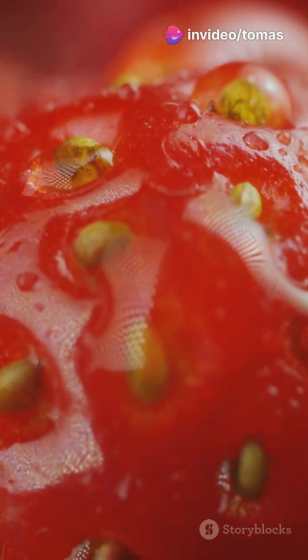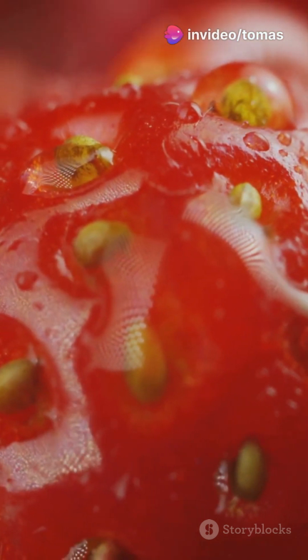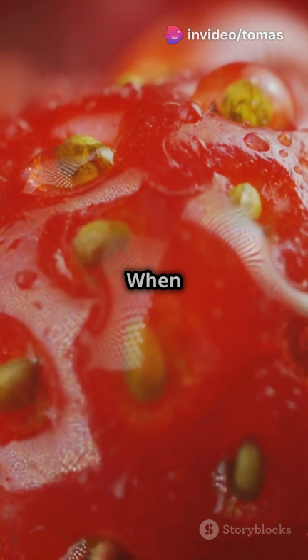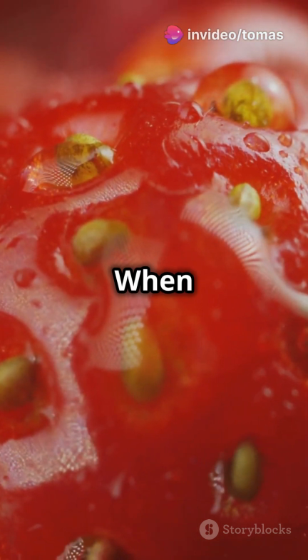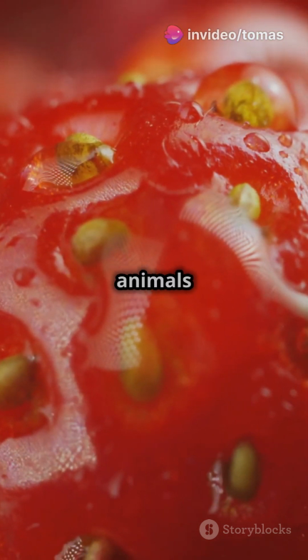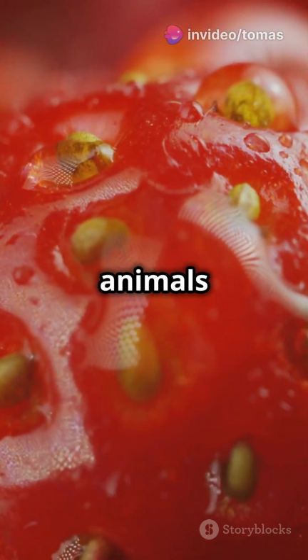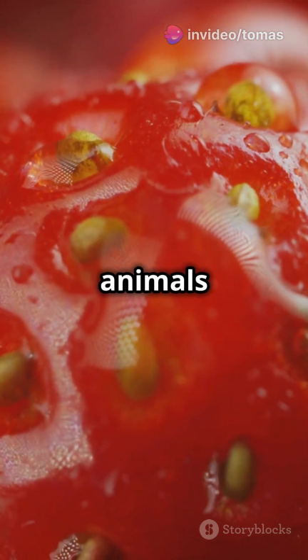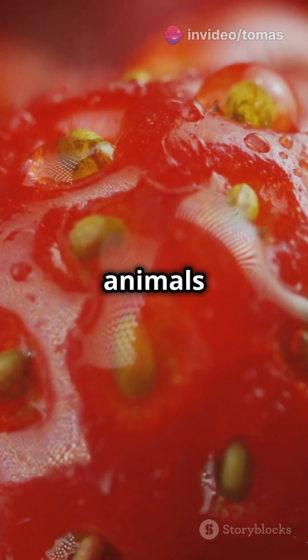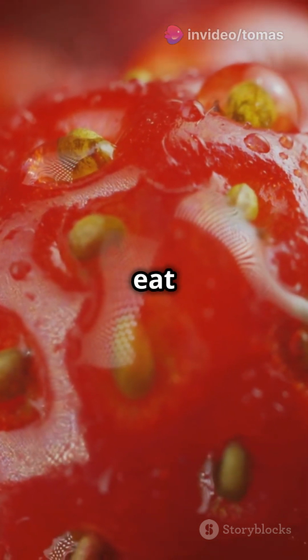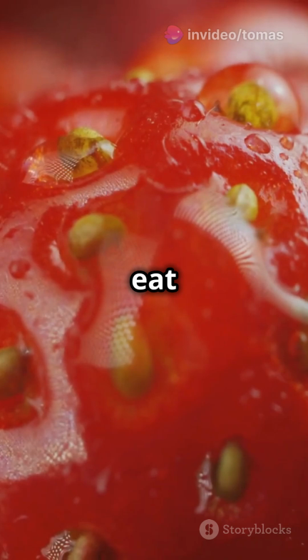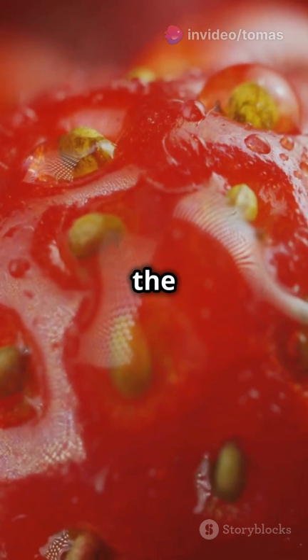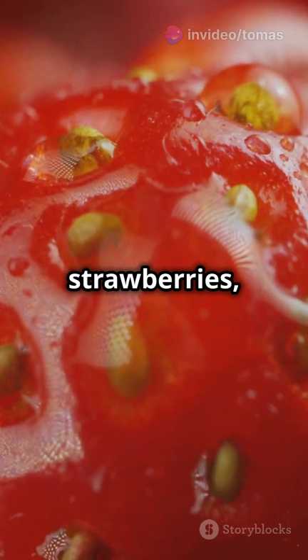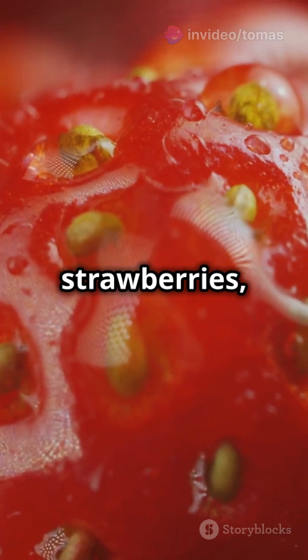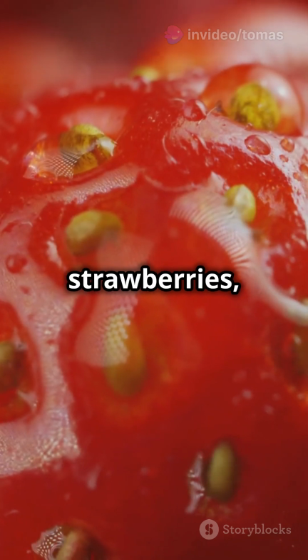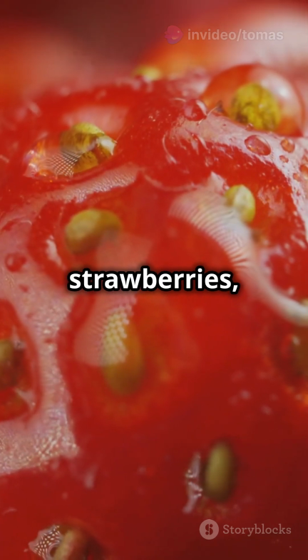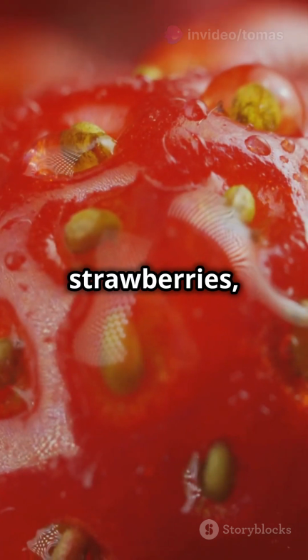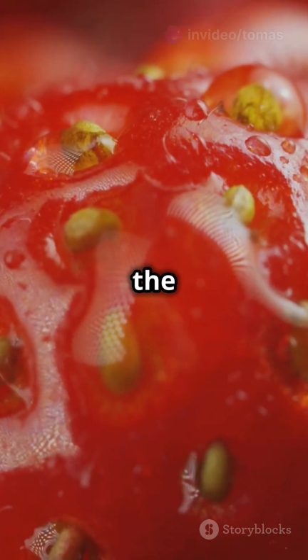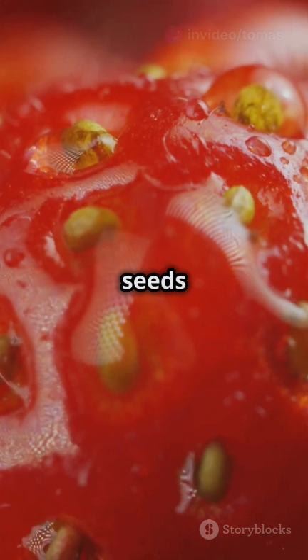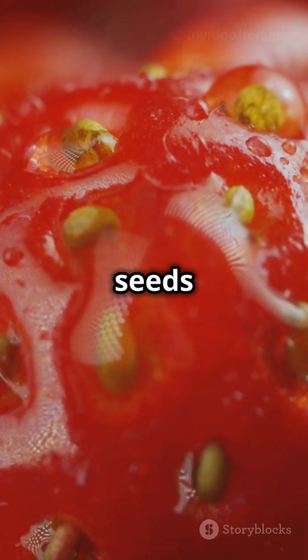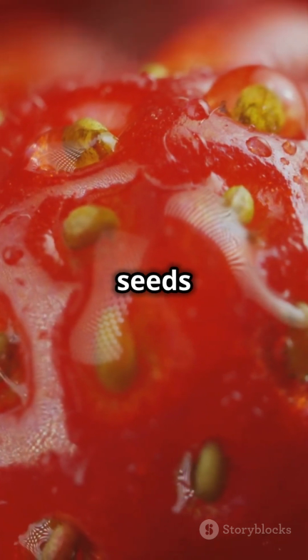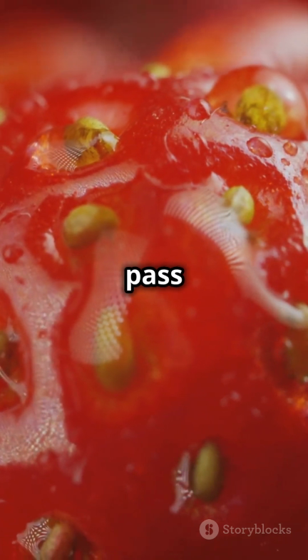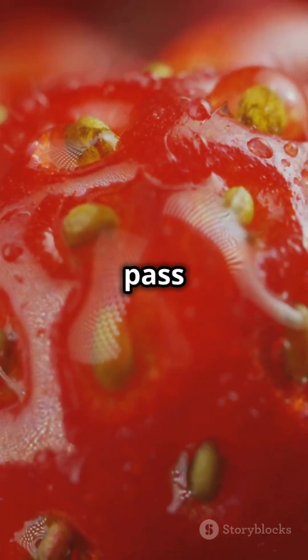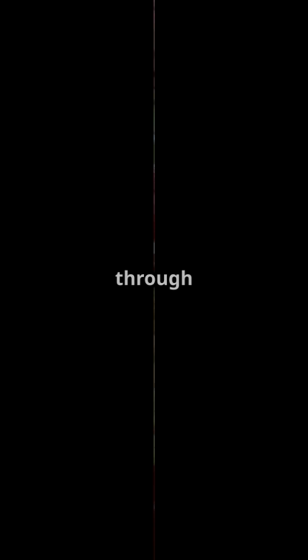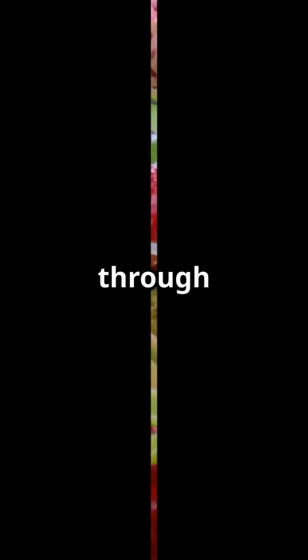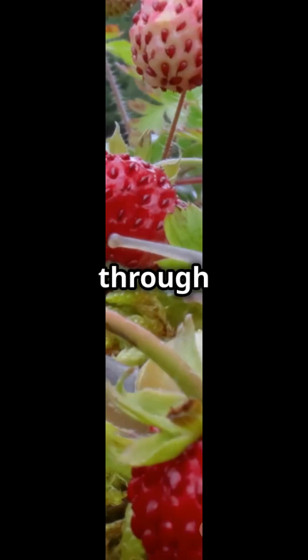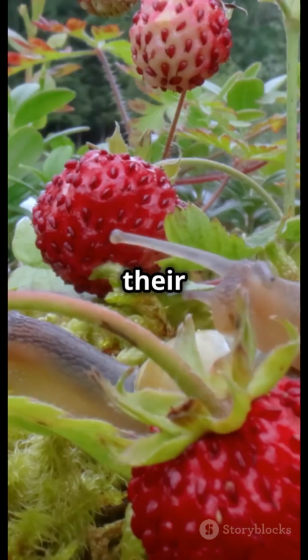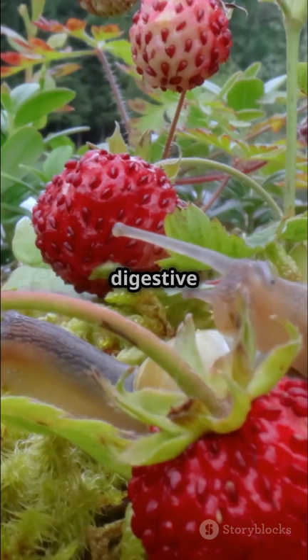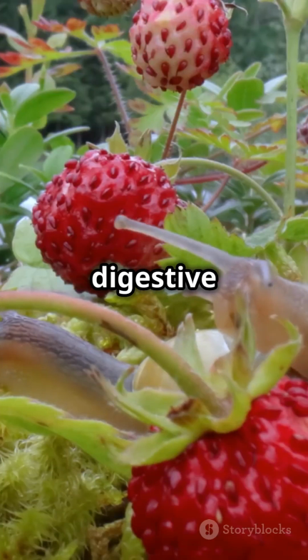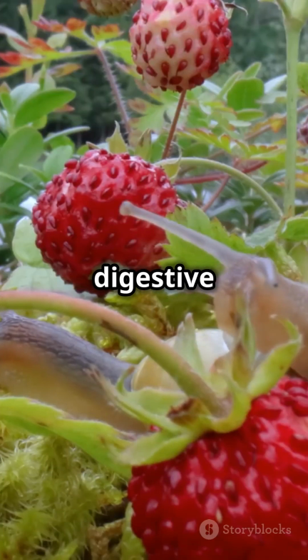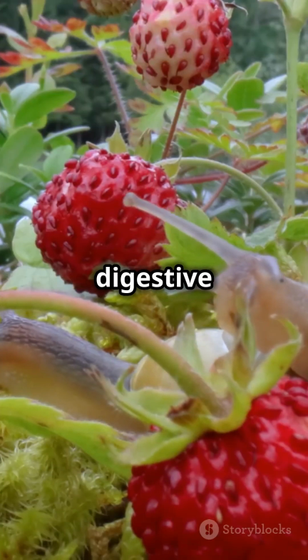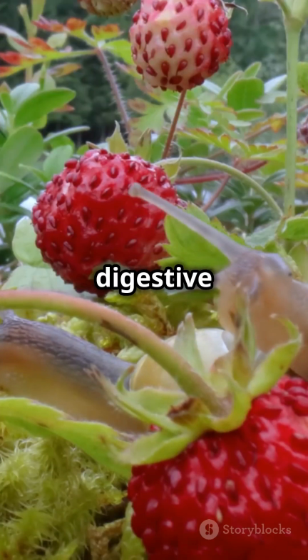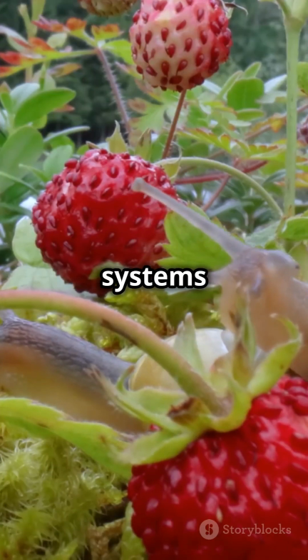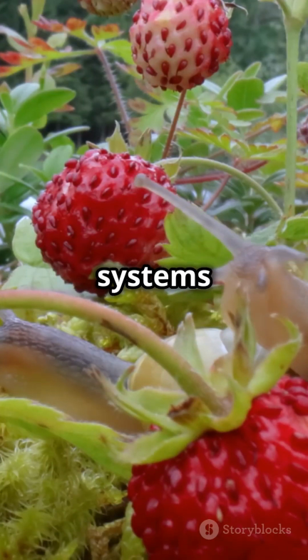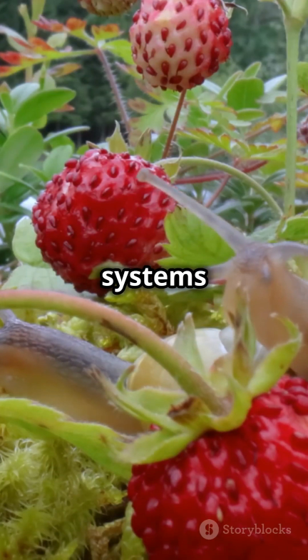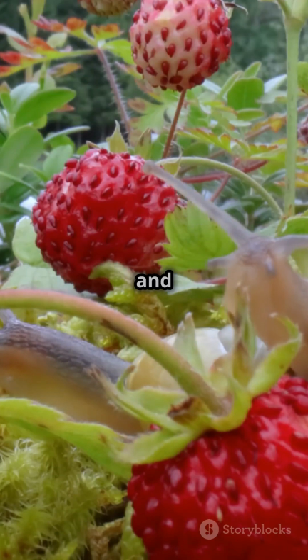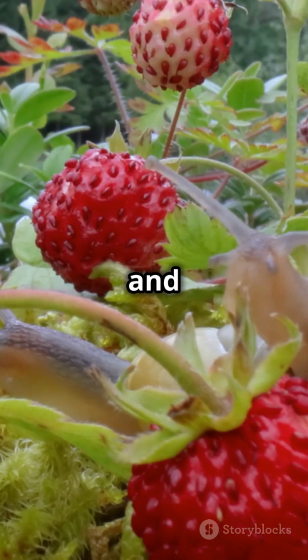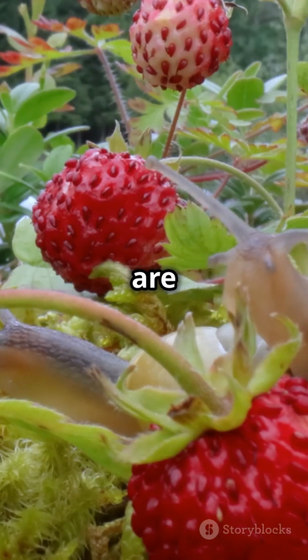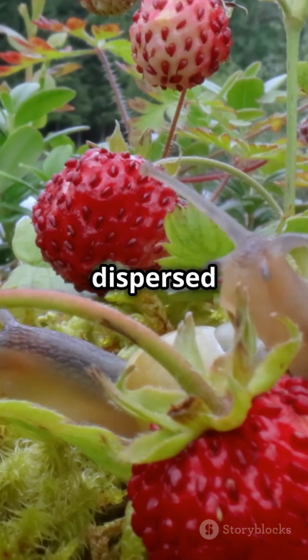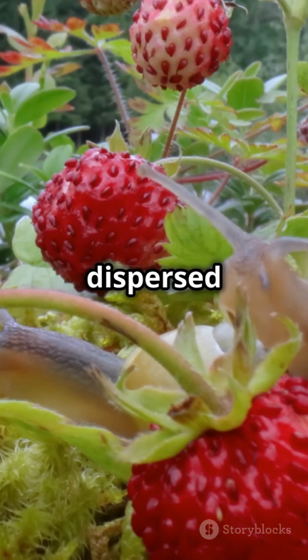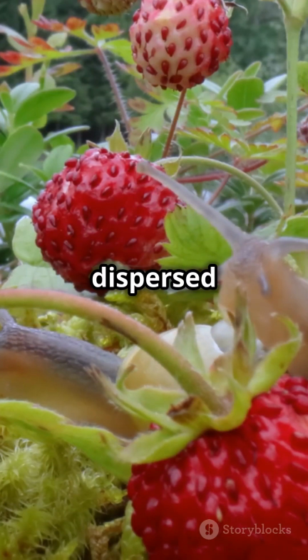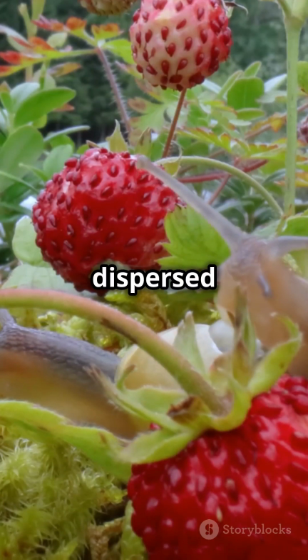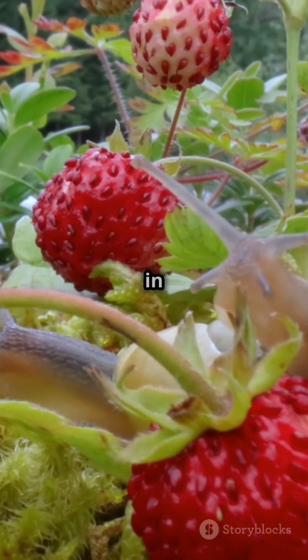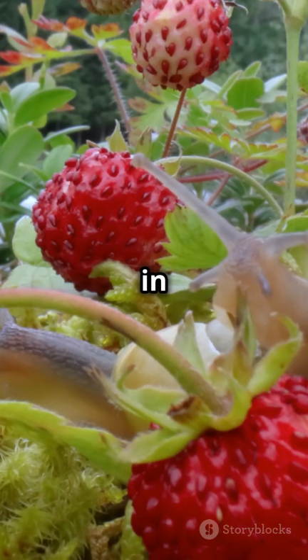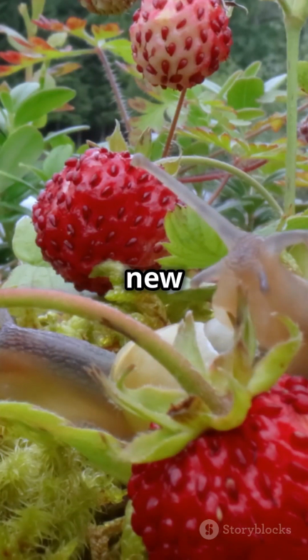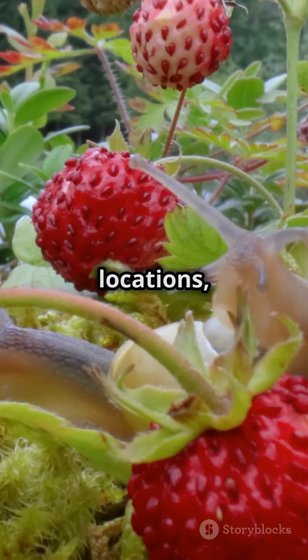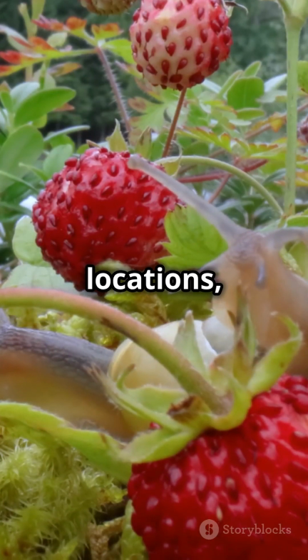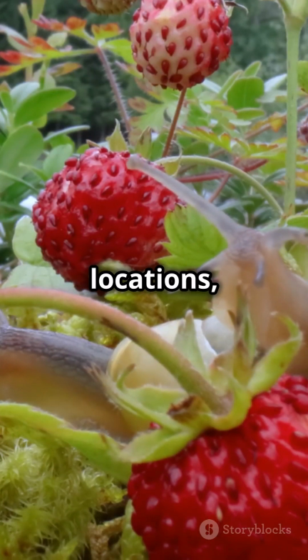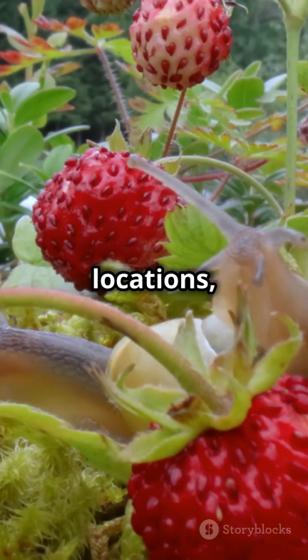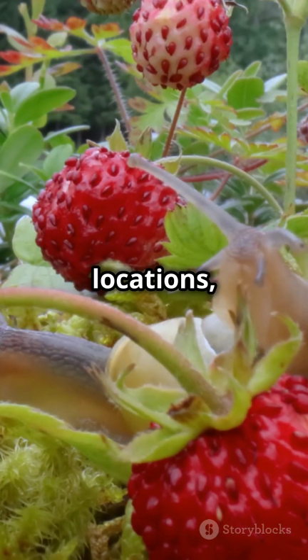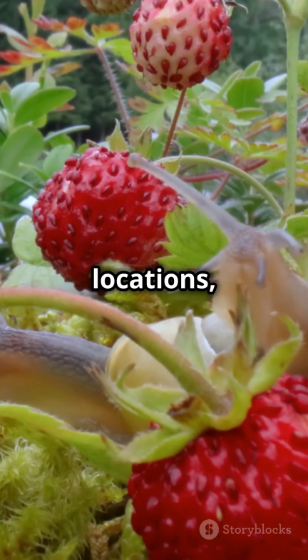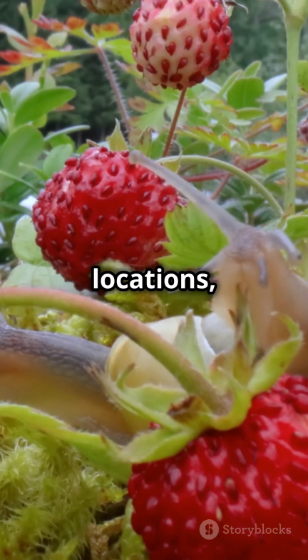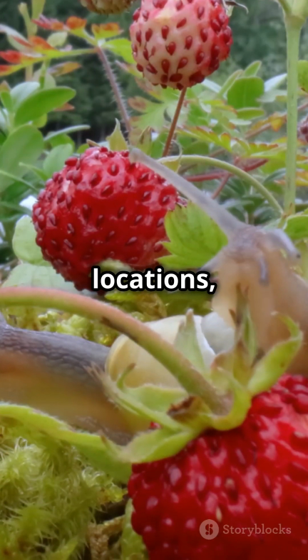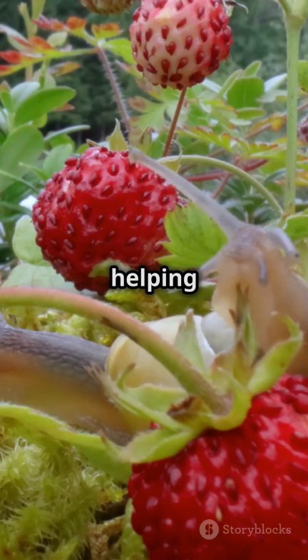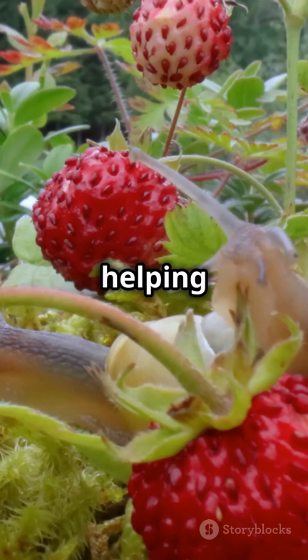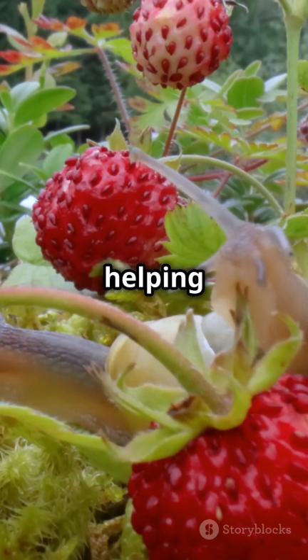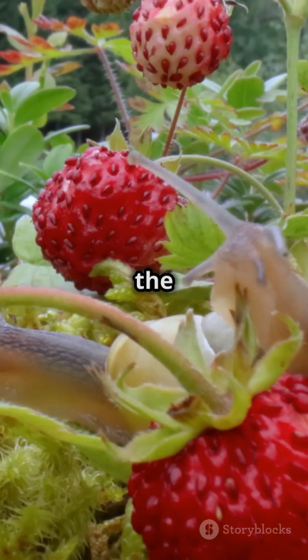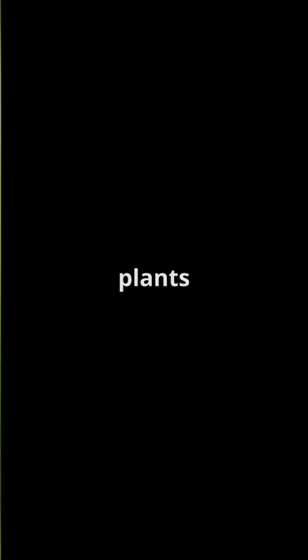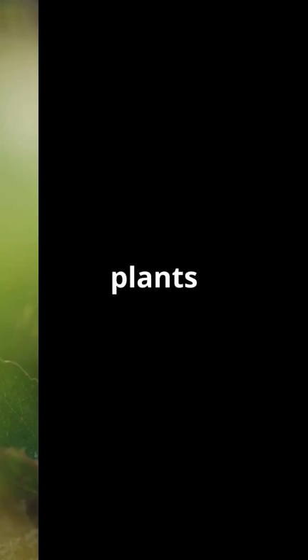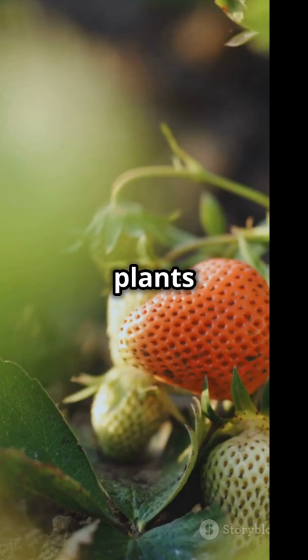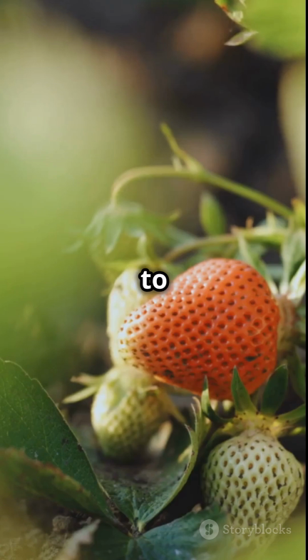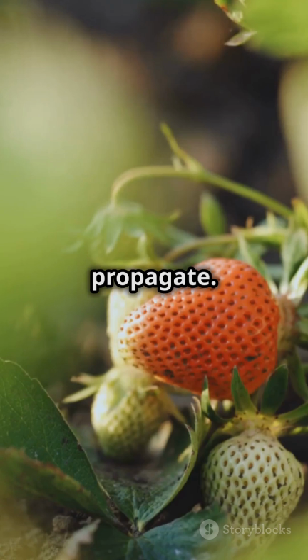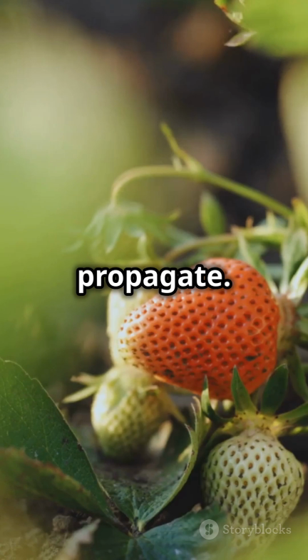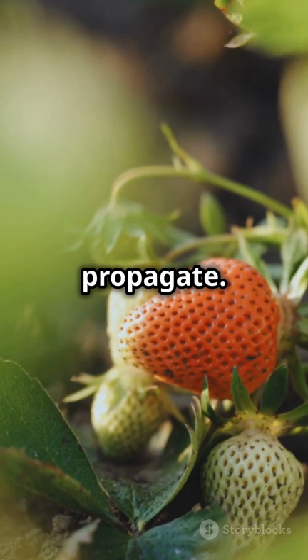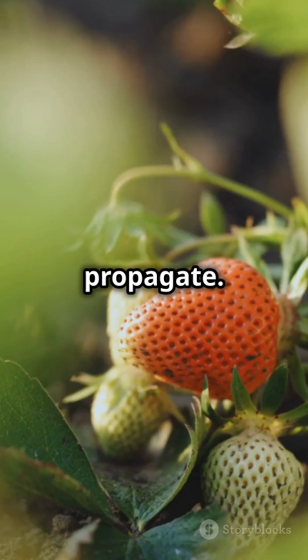When animals eat the strawberries, the seeds pass through their digestive systems and are dispersed in new locations, helping the plants to propagate.